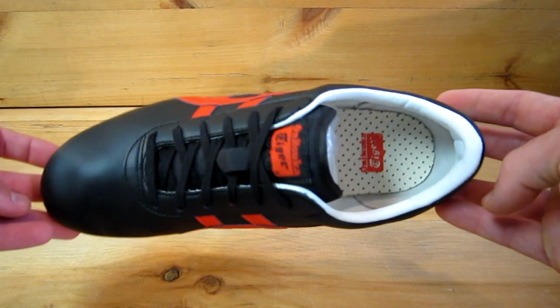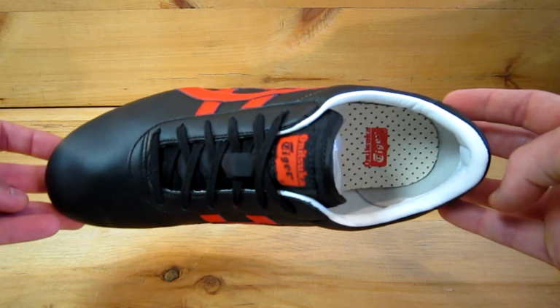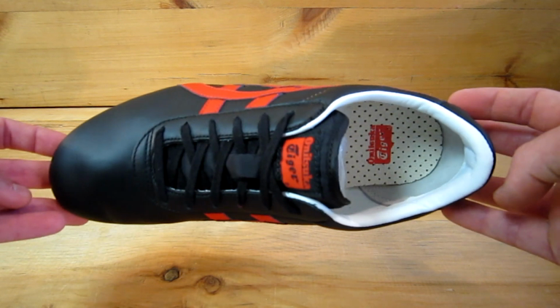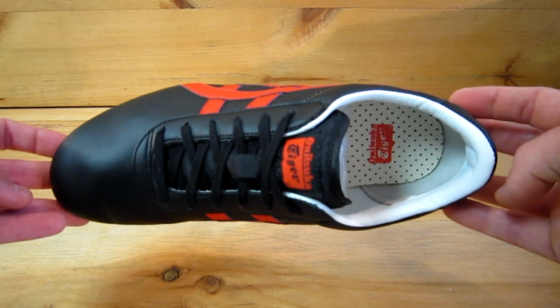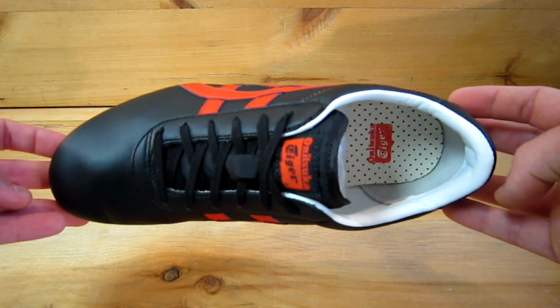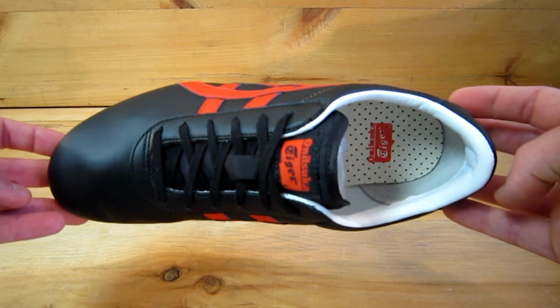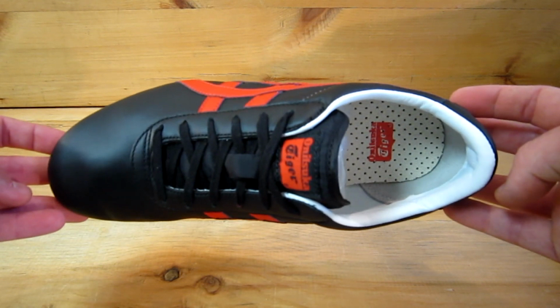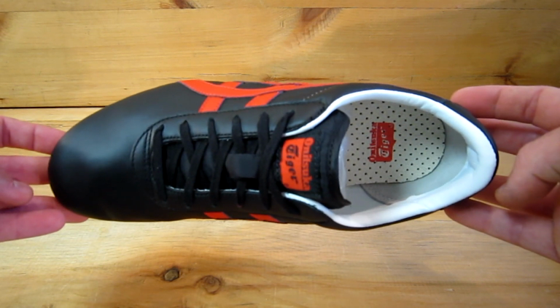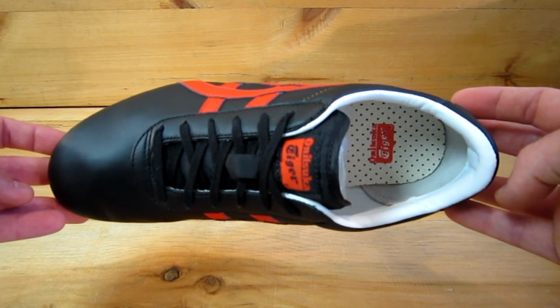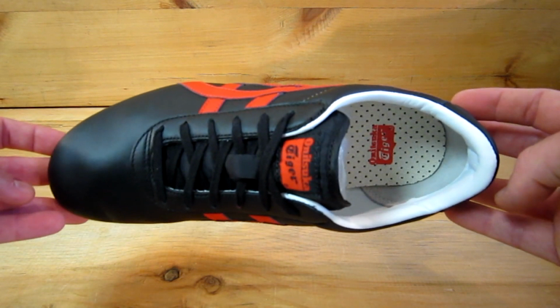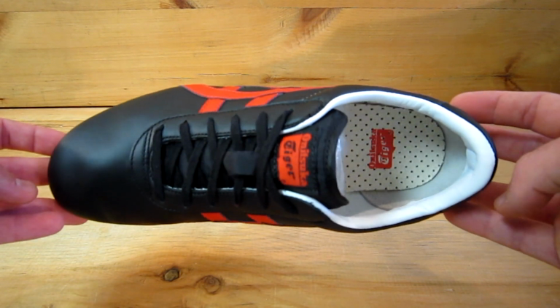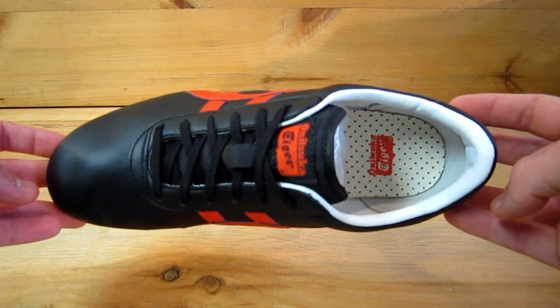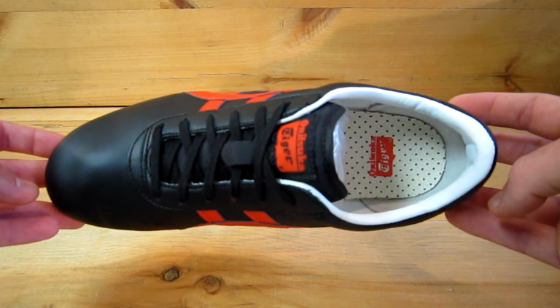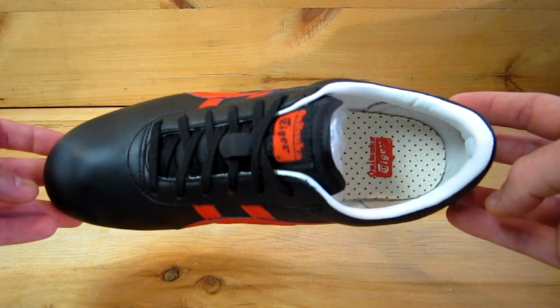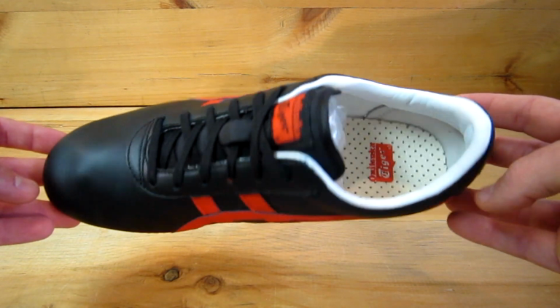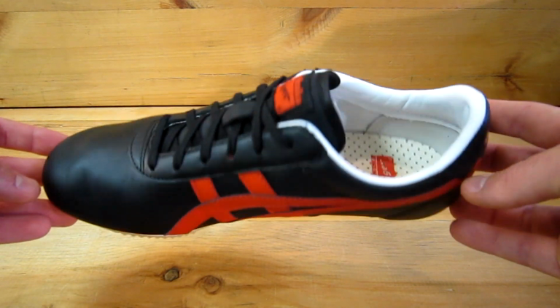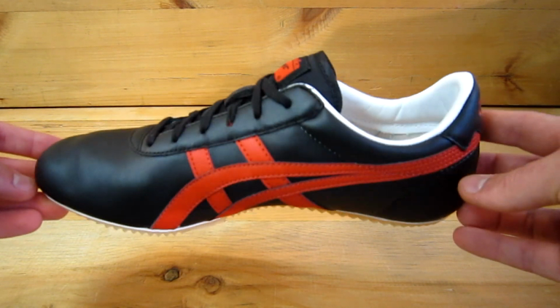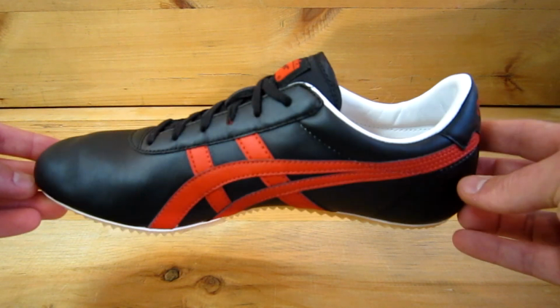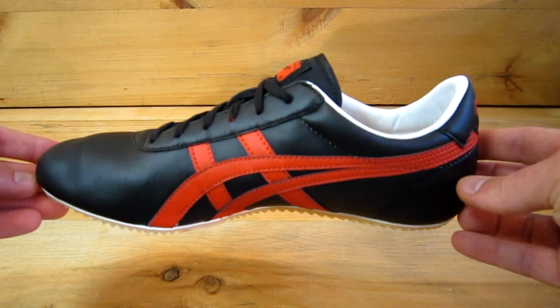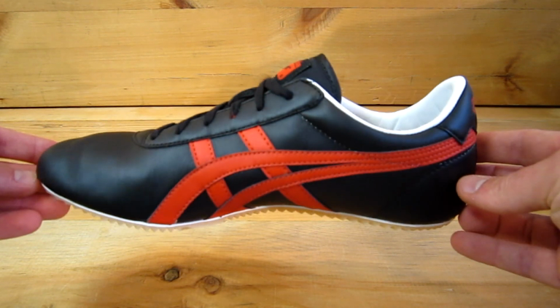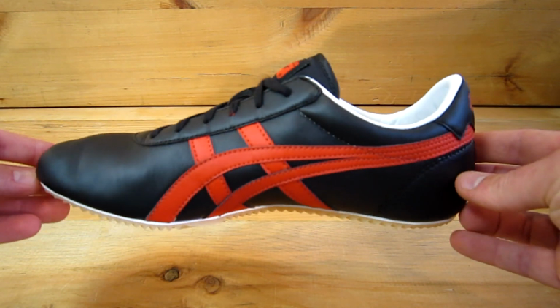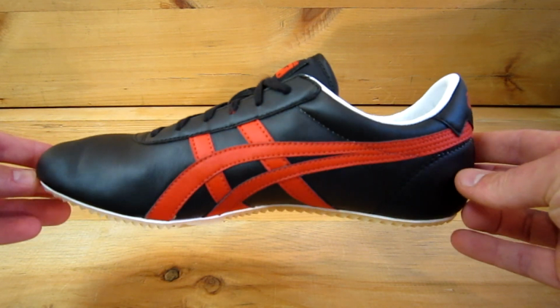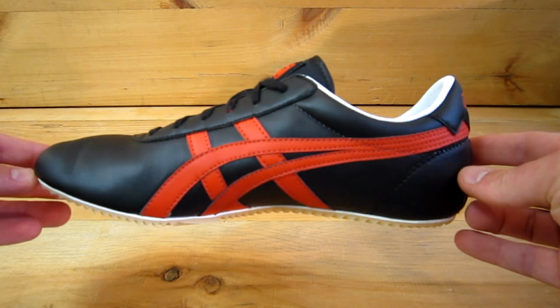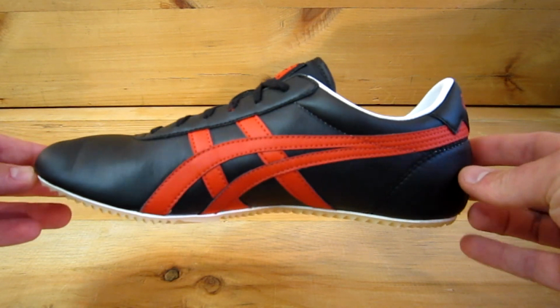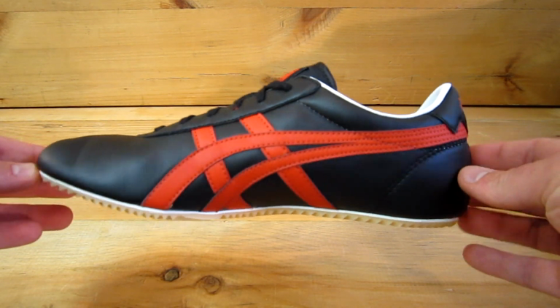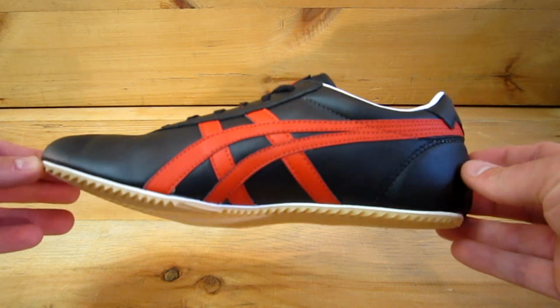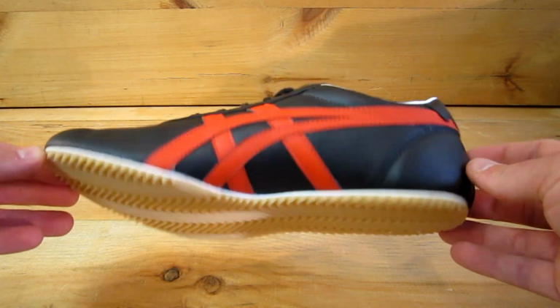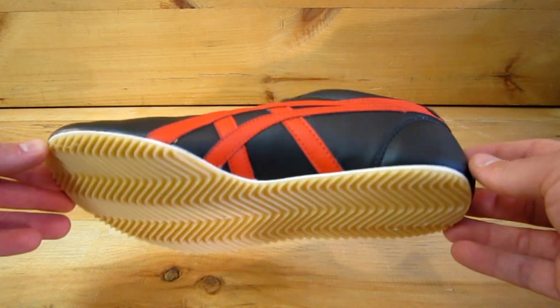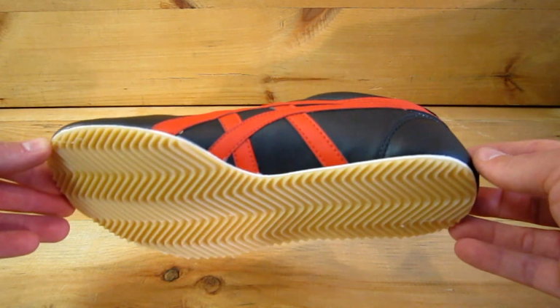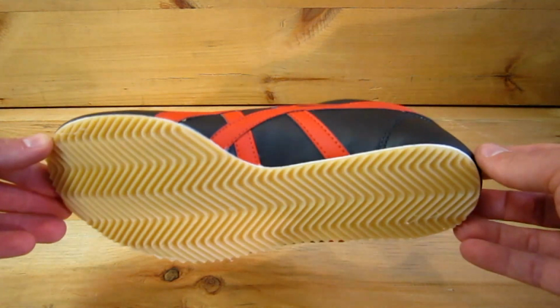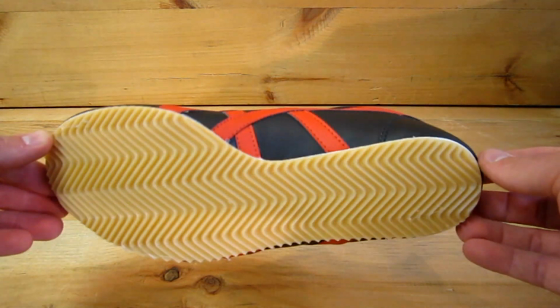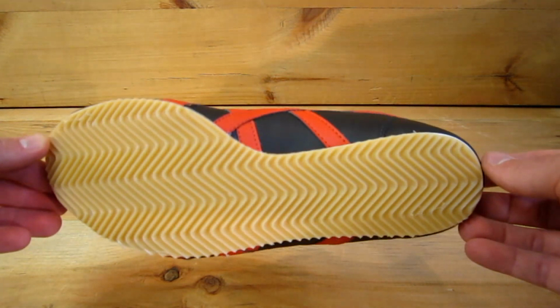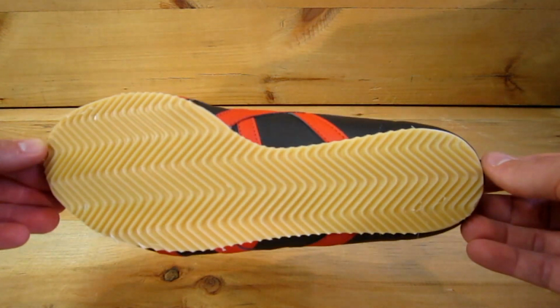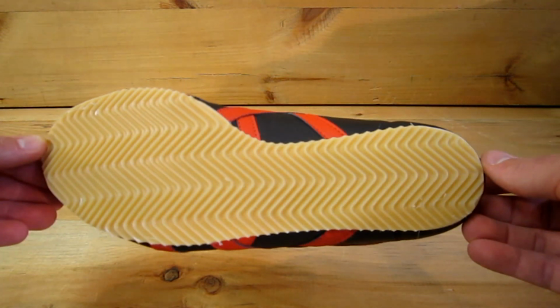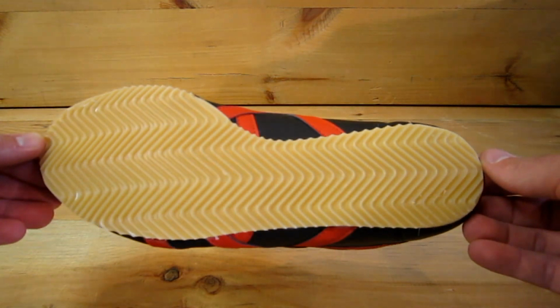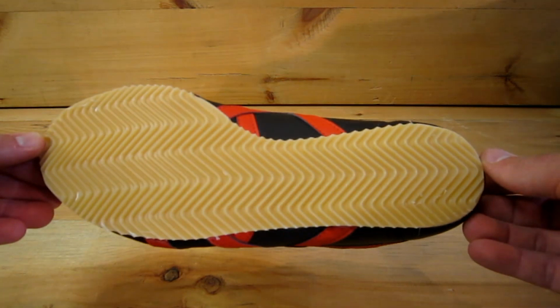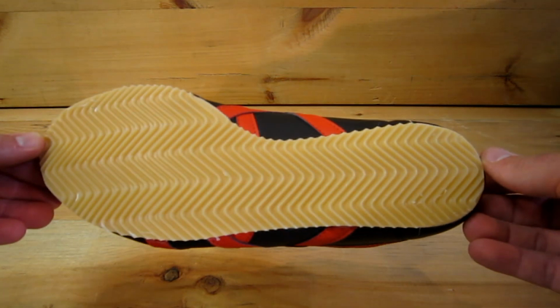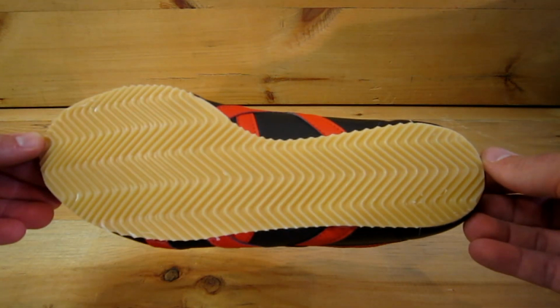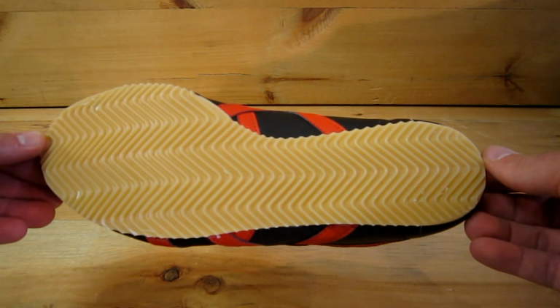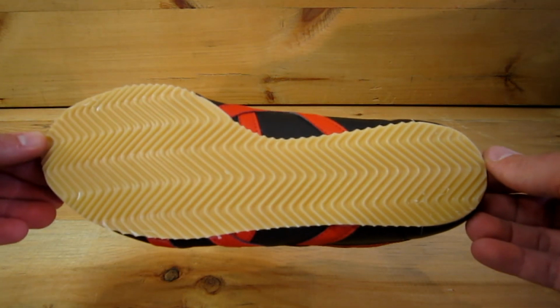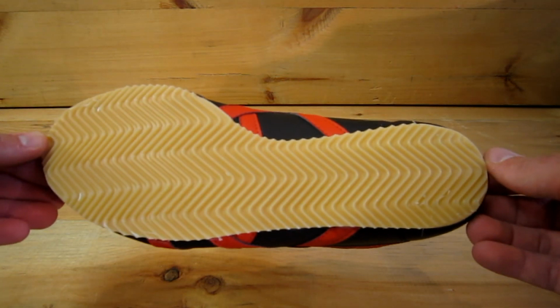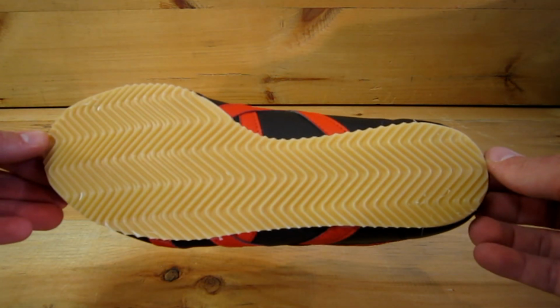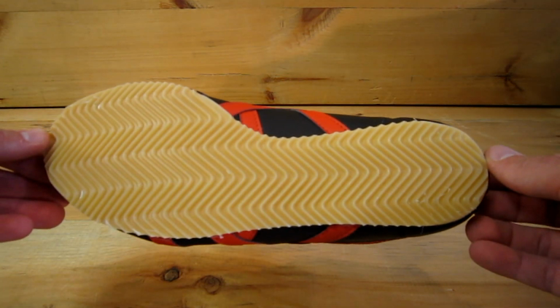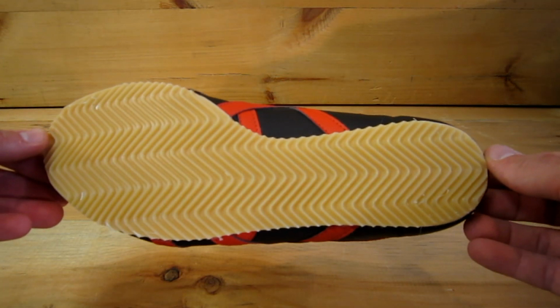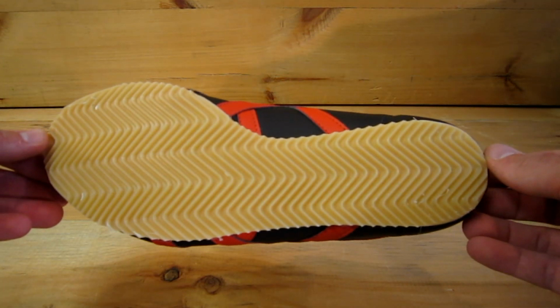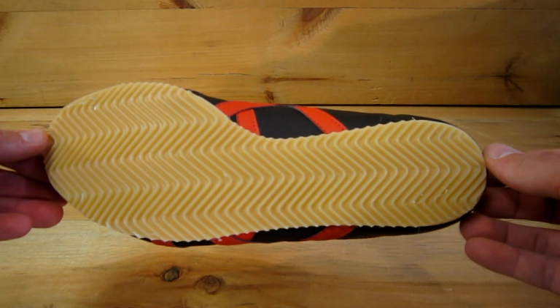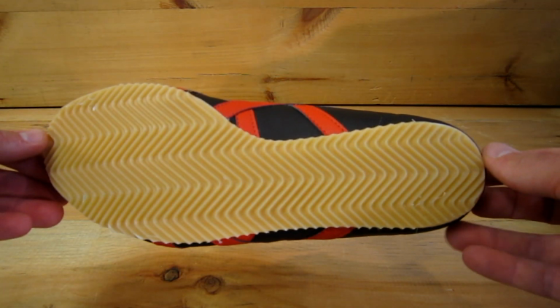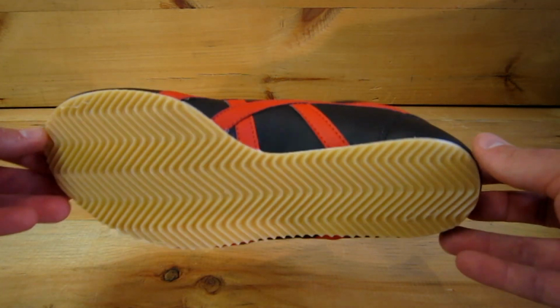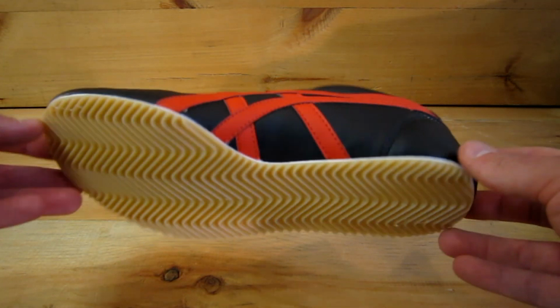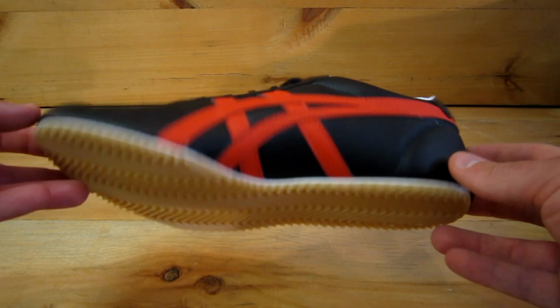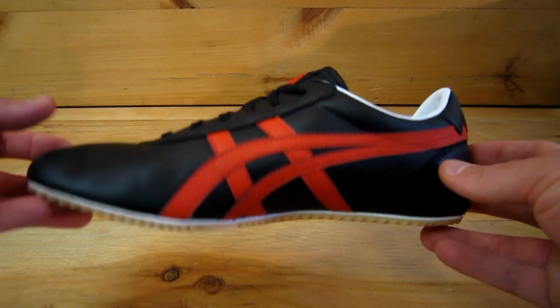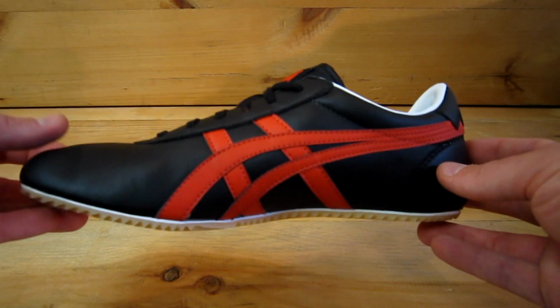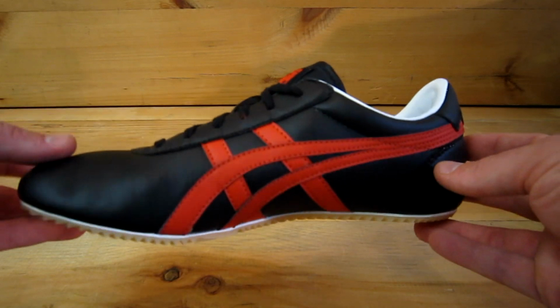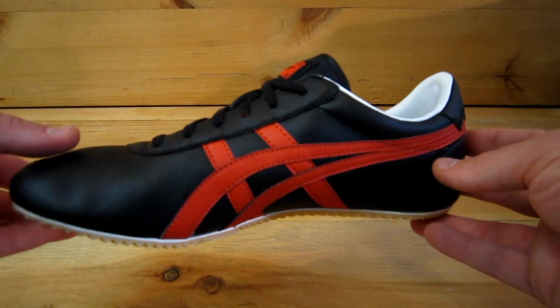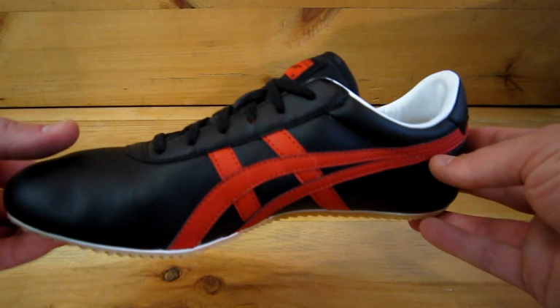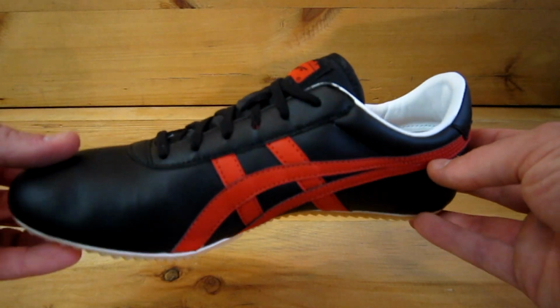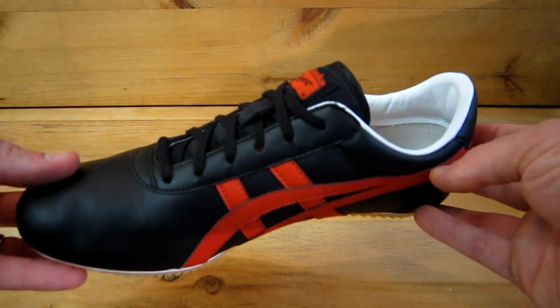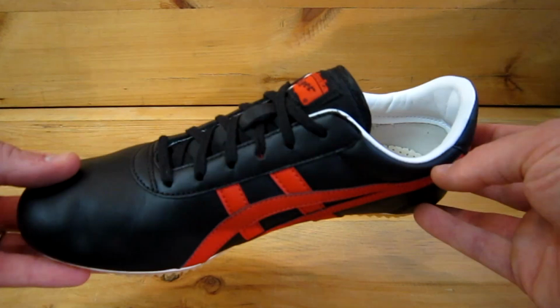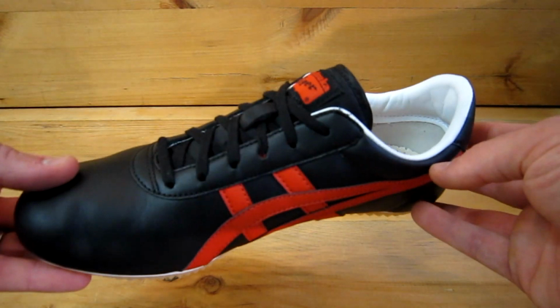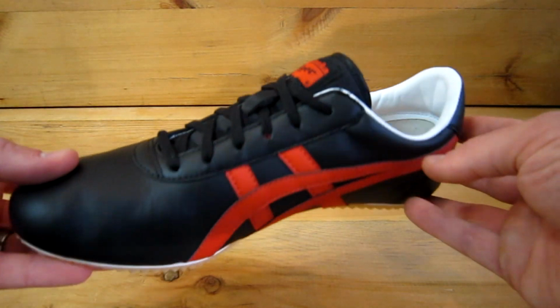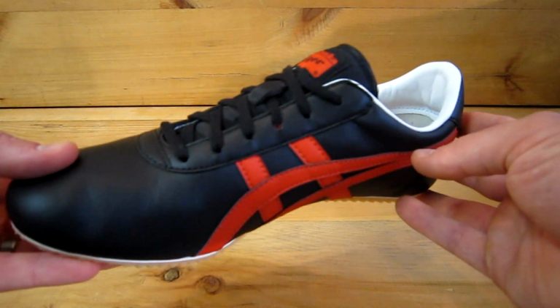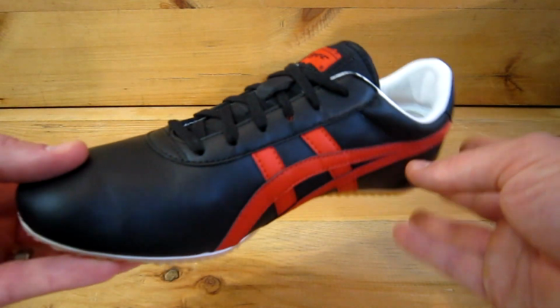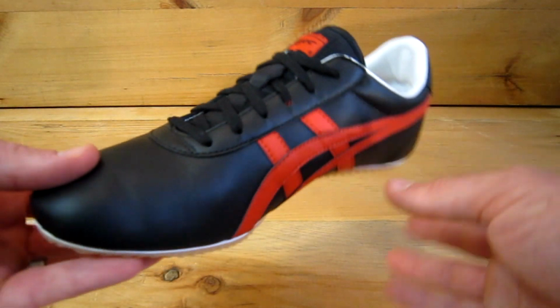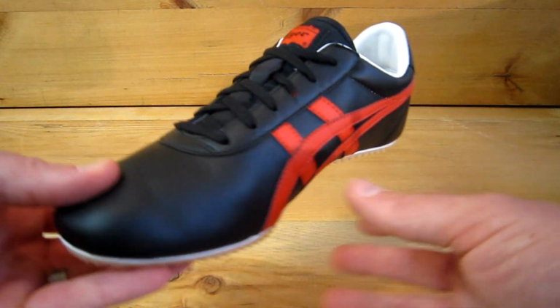It's a martial arts shoe. It's been featured in the movie Kill Bill. It's also been known as the Bruce Lee trainer.